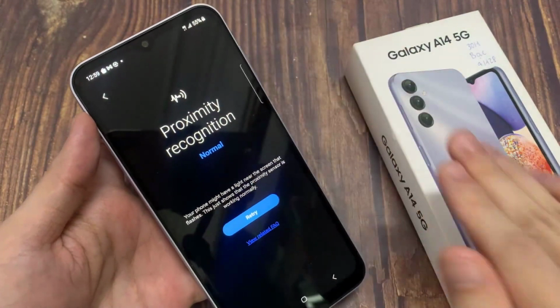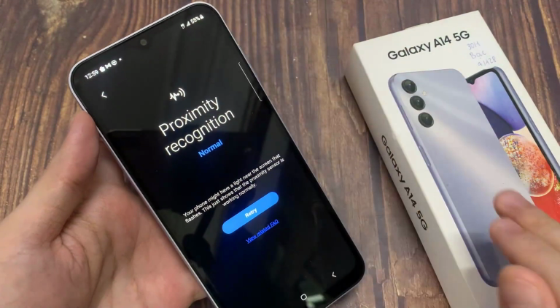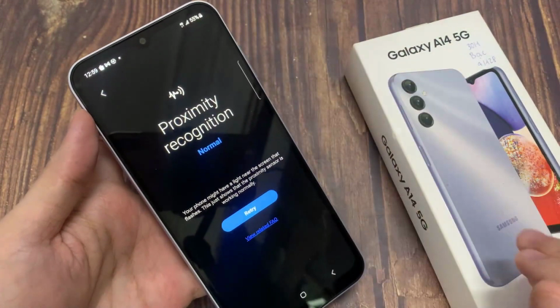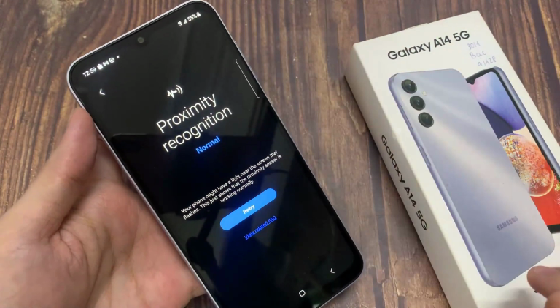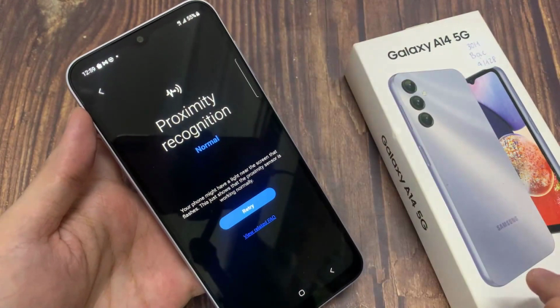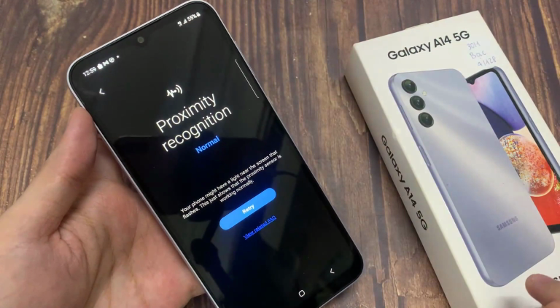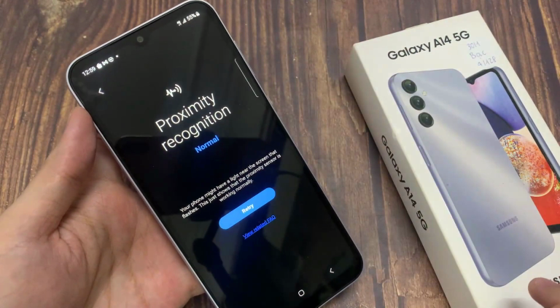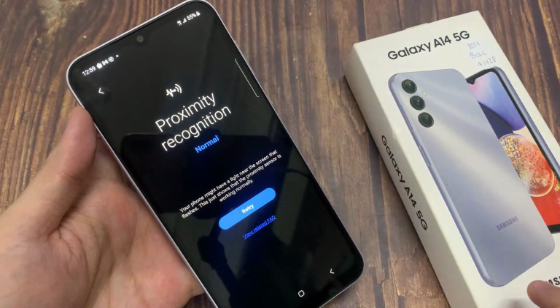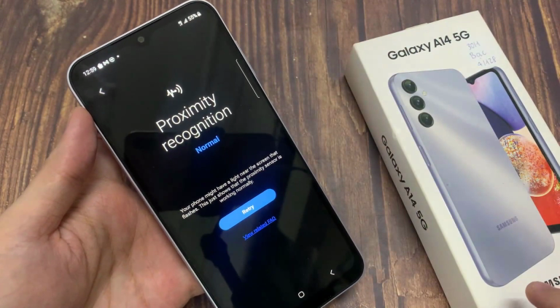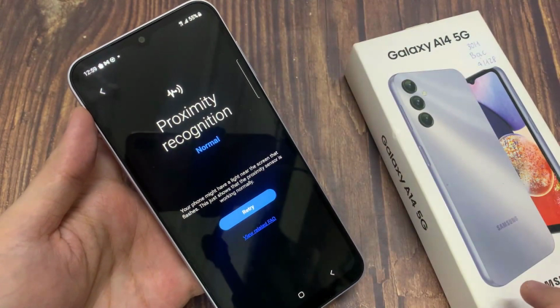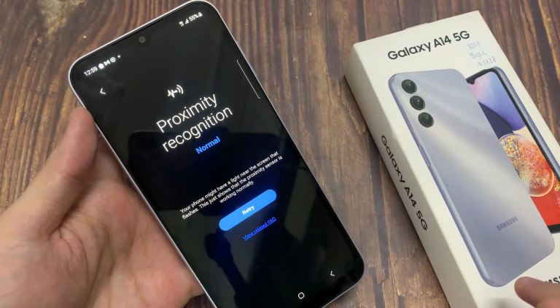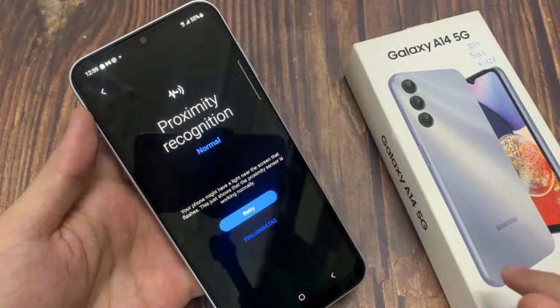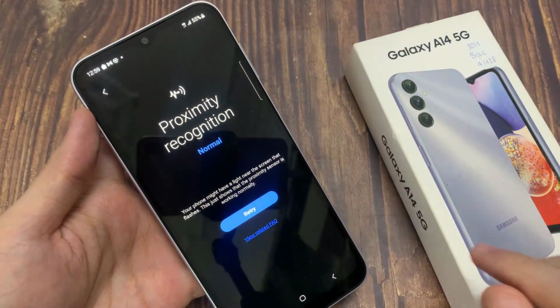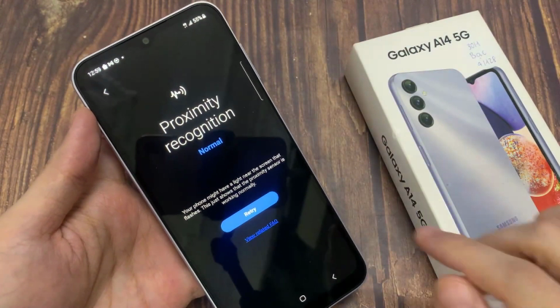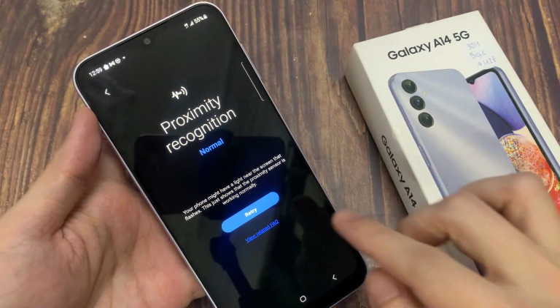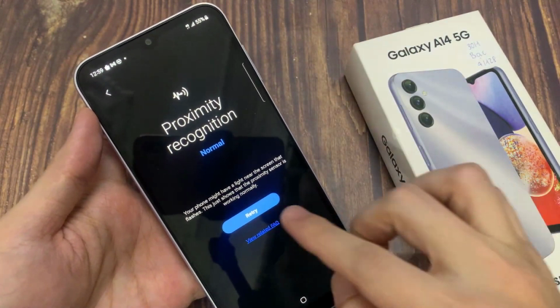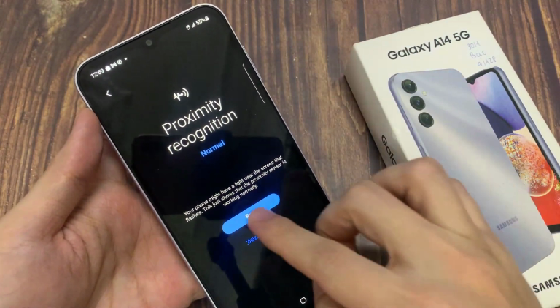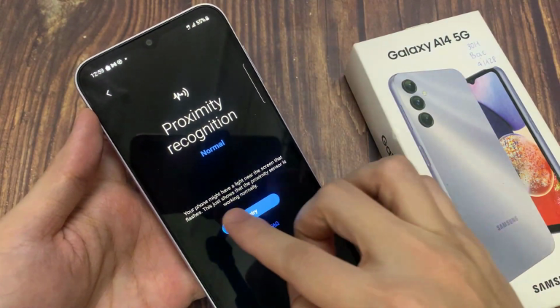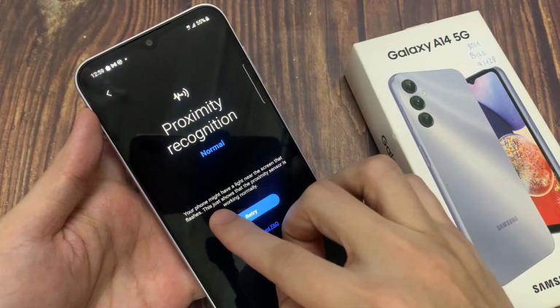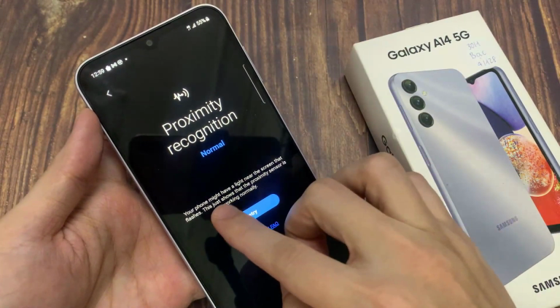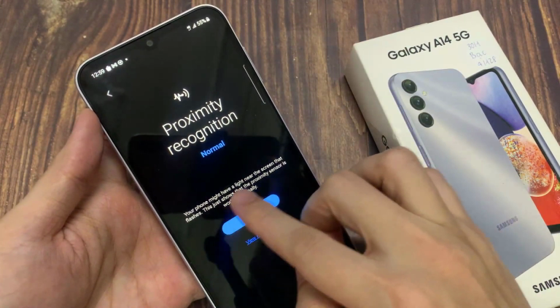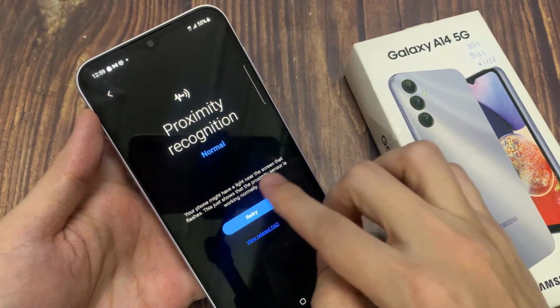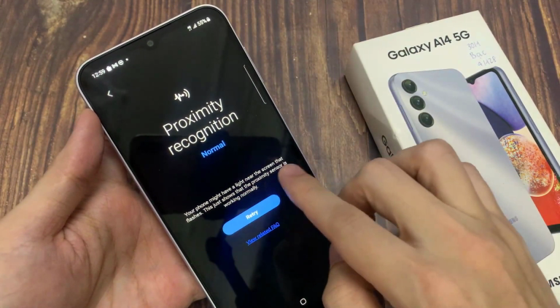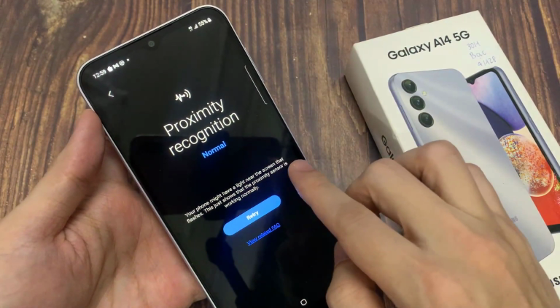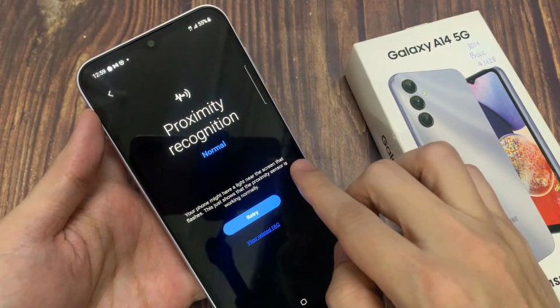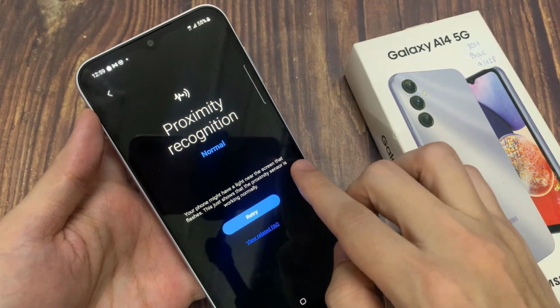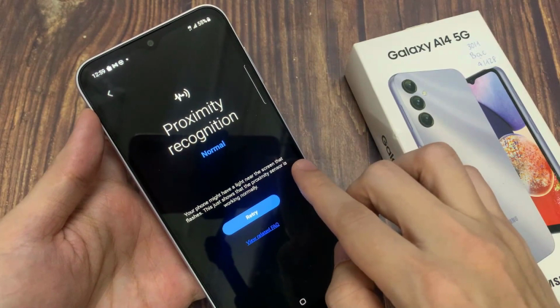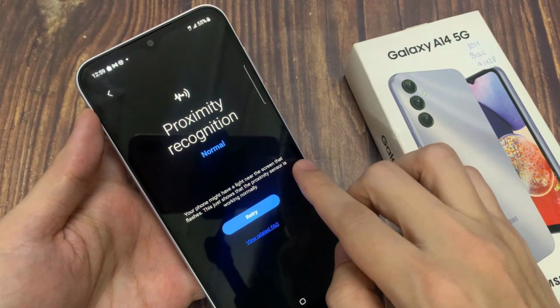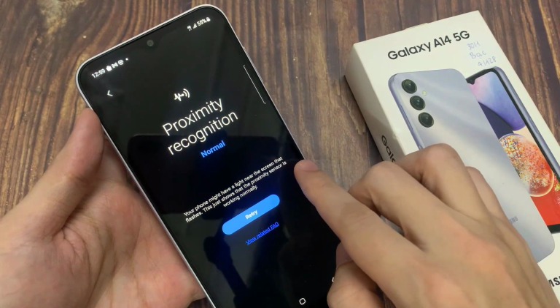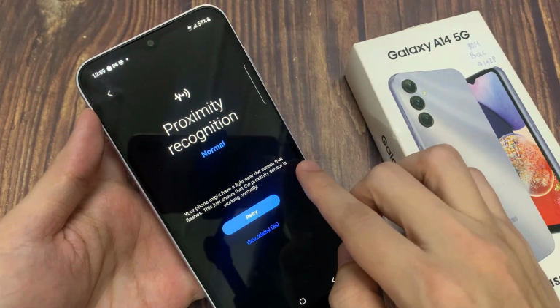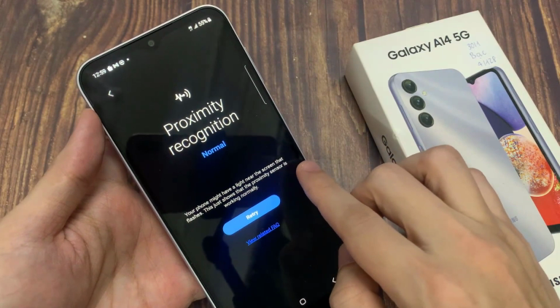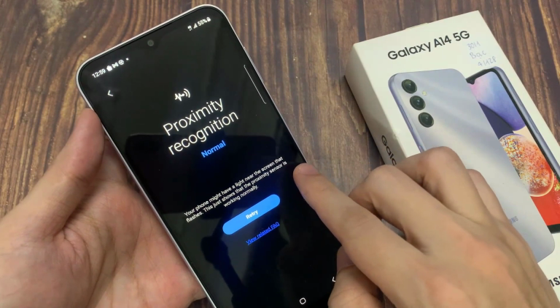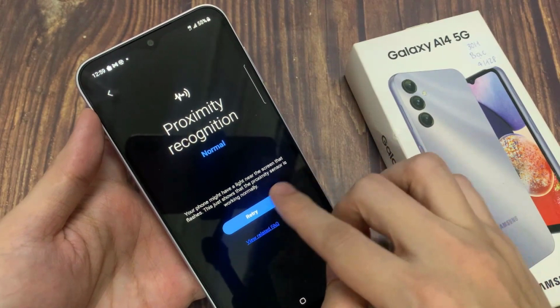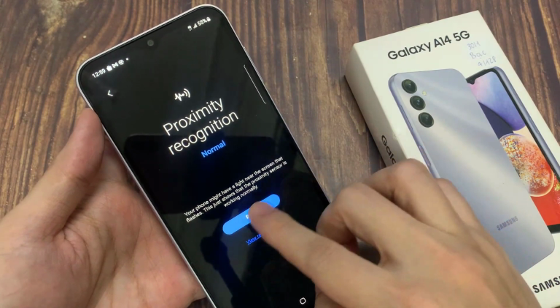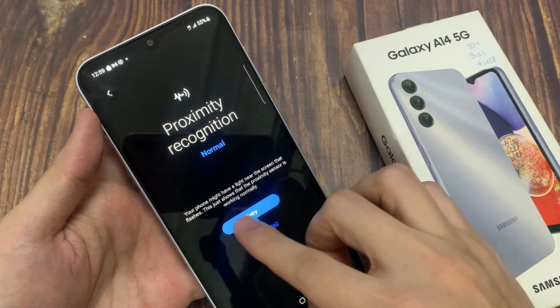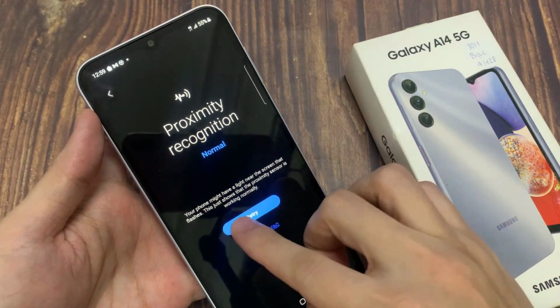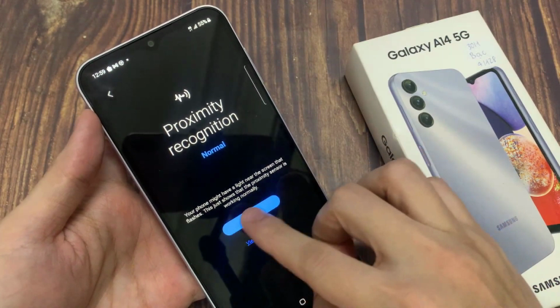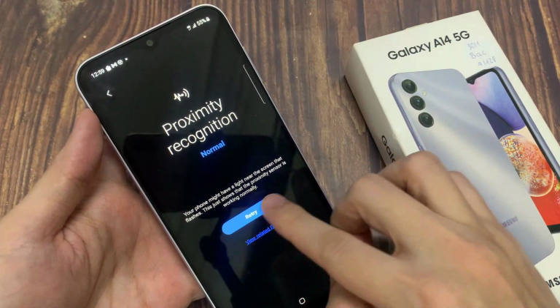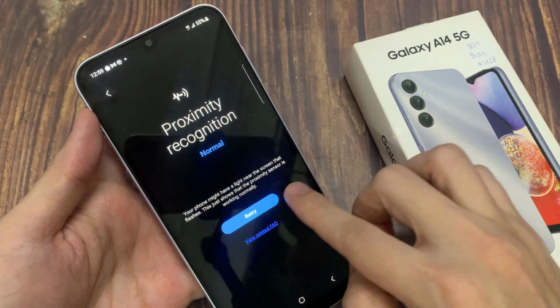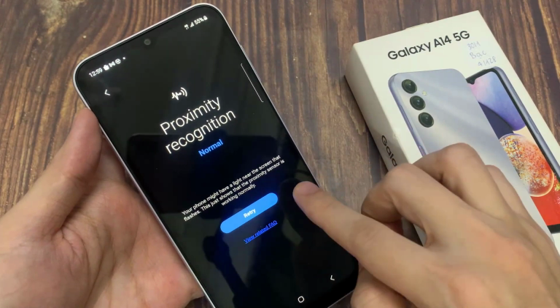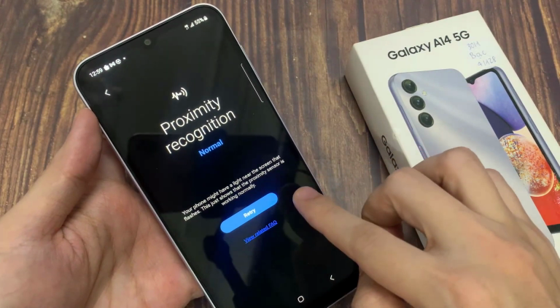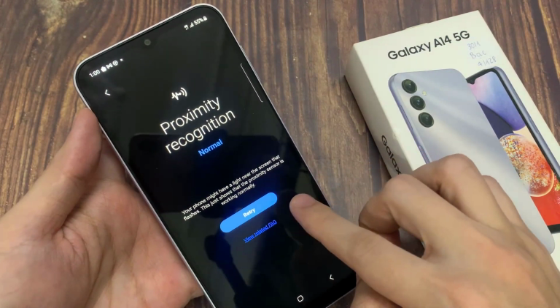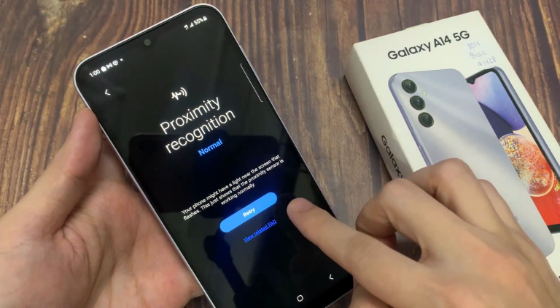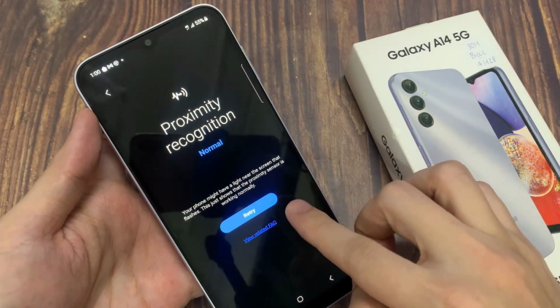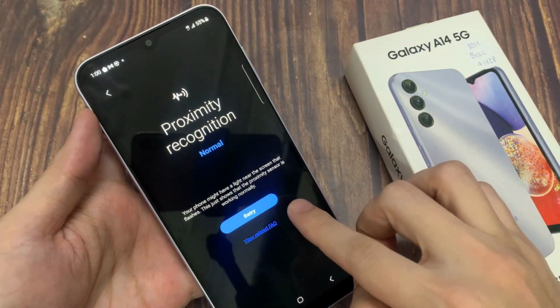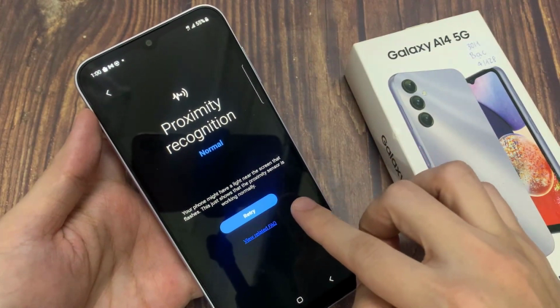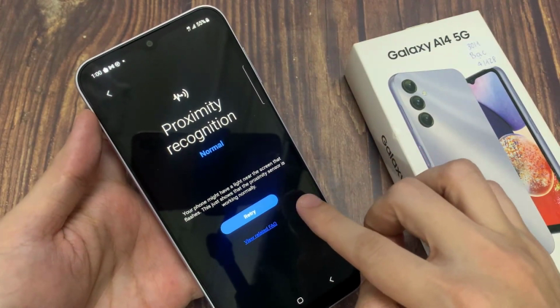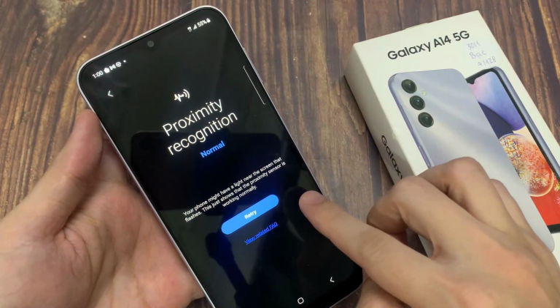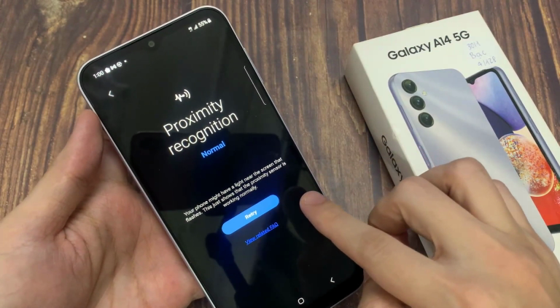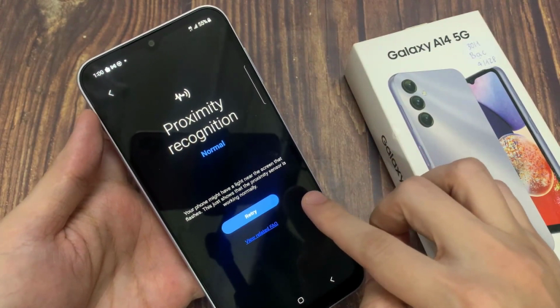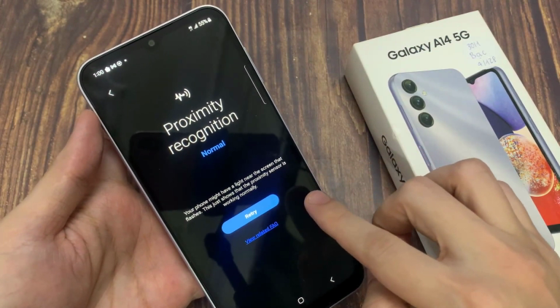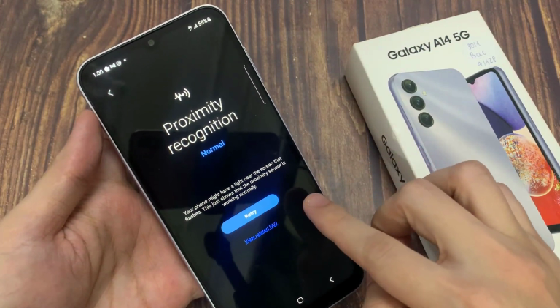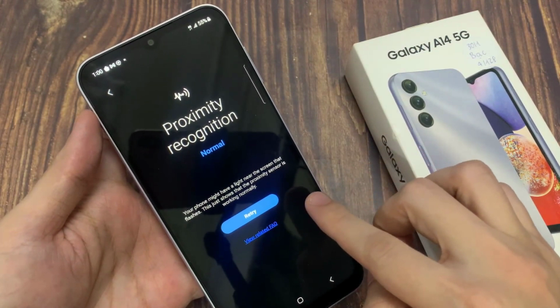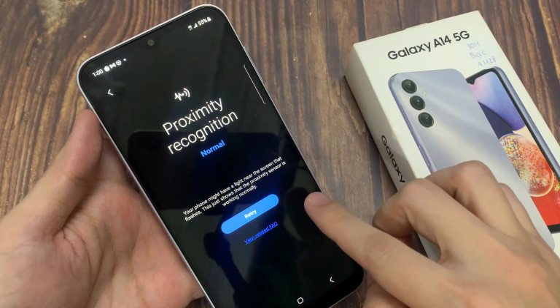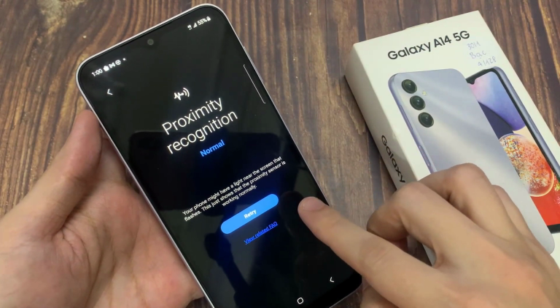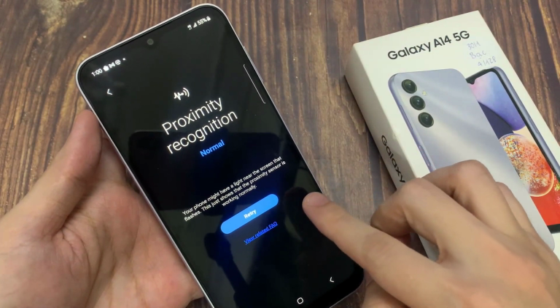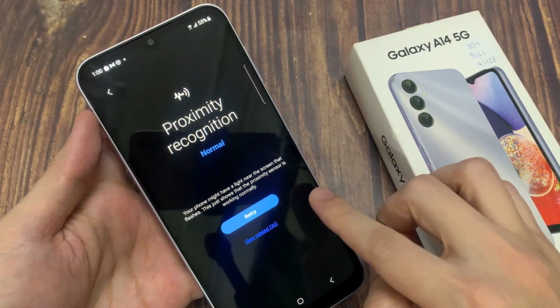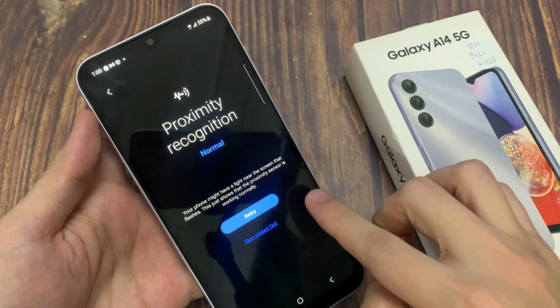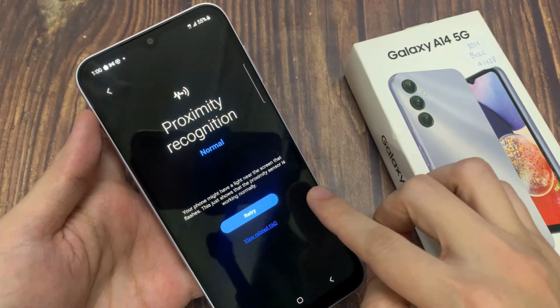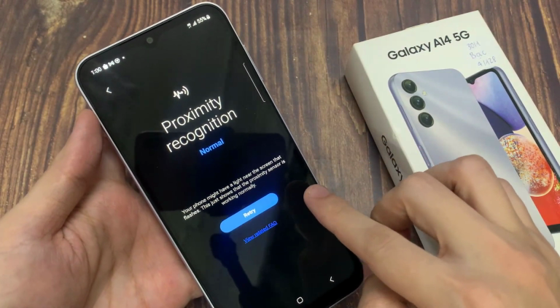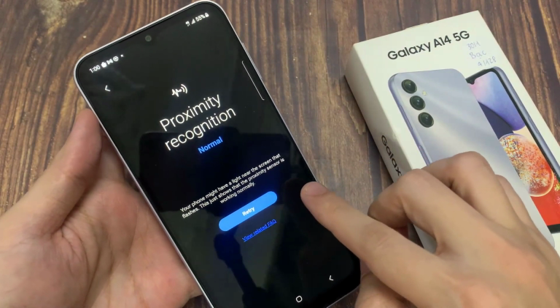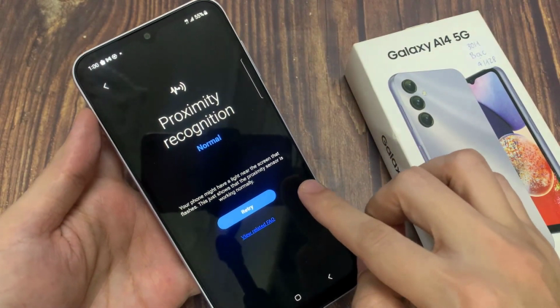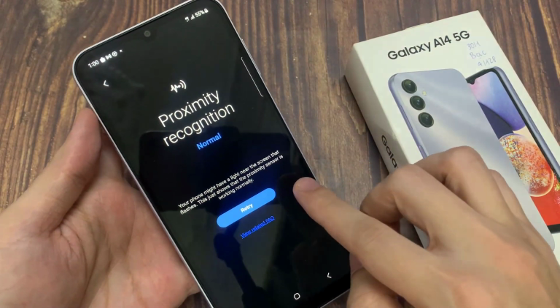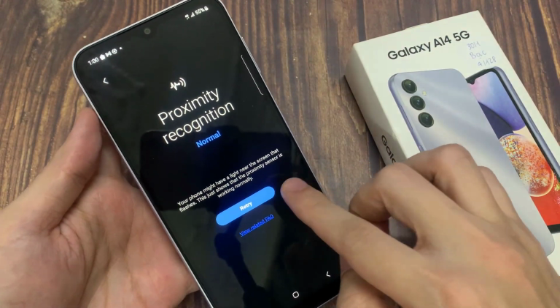At the moment, it shows it is normal. It shows this message because proximity recognition is working normally.